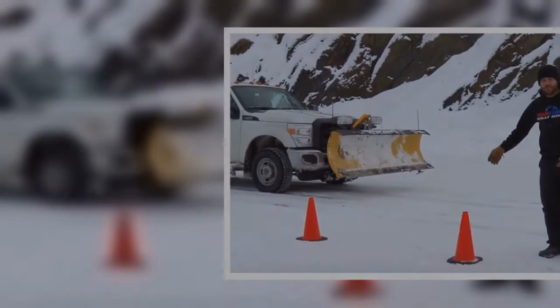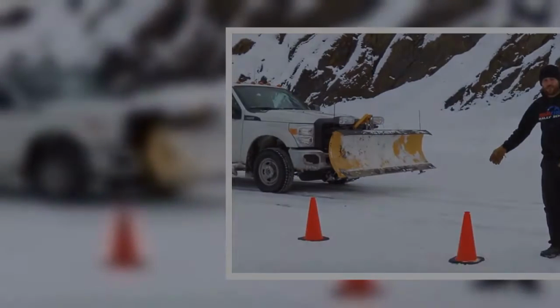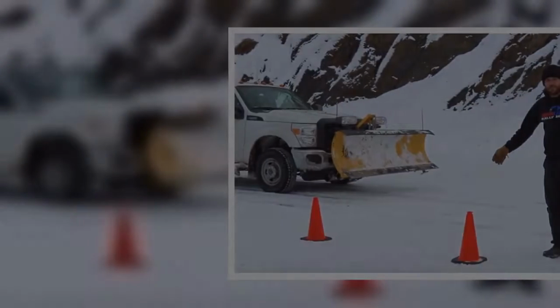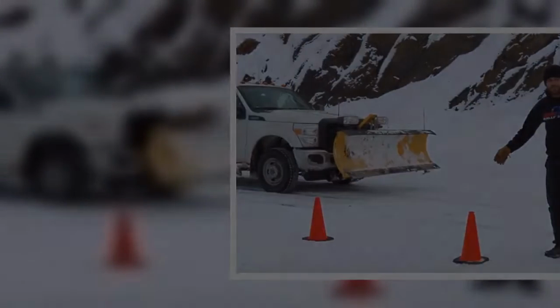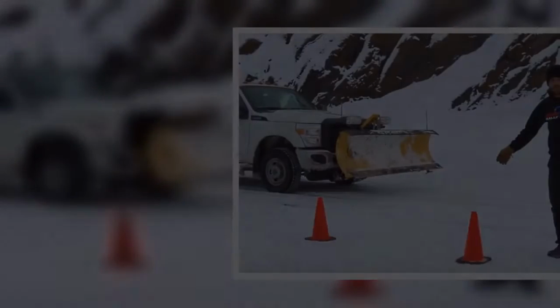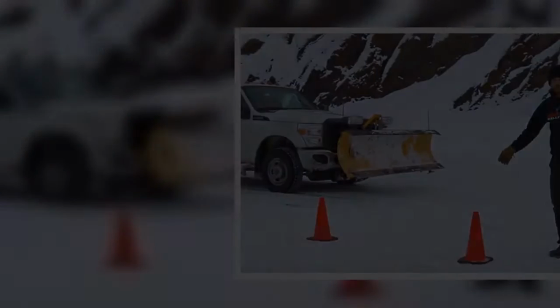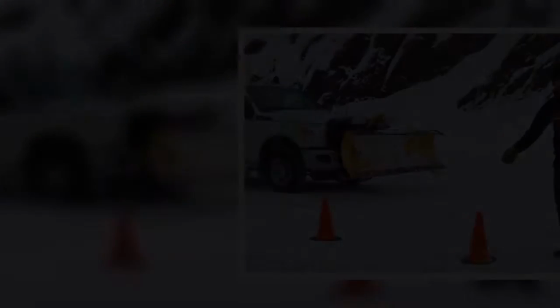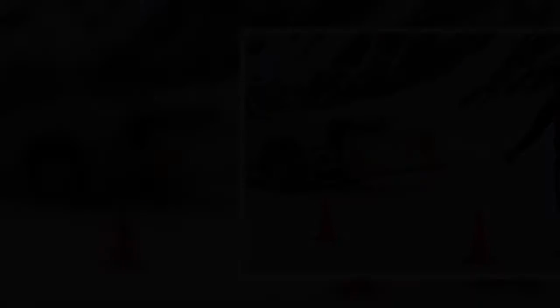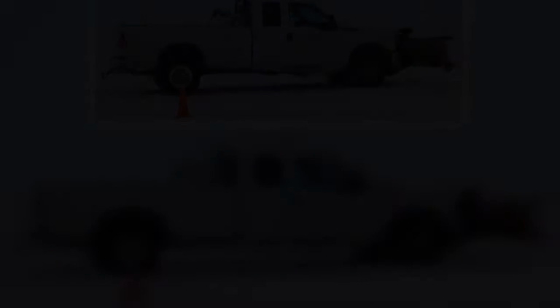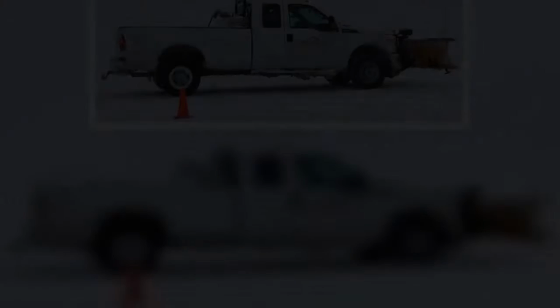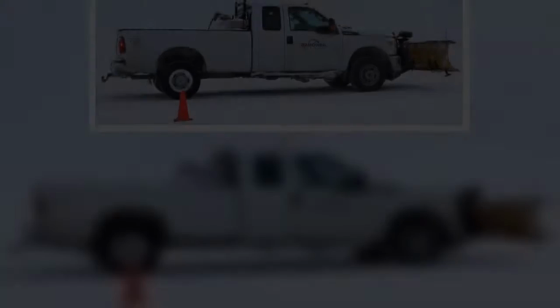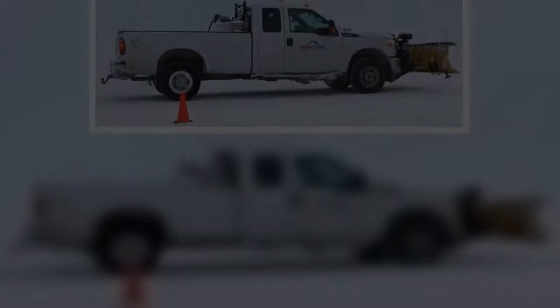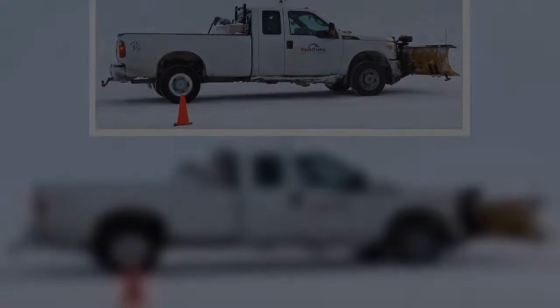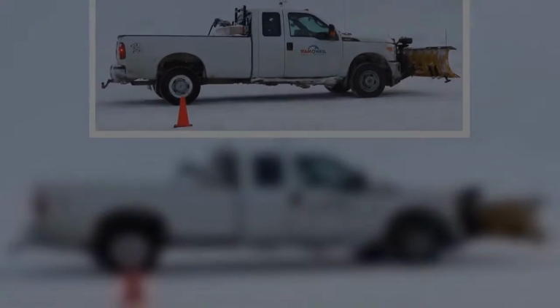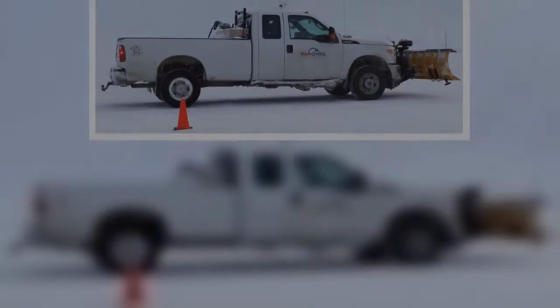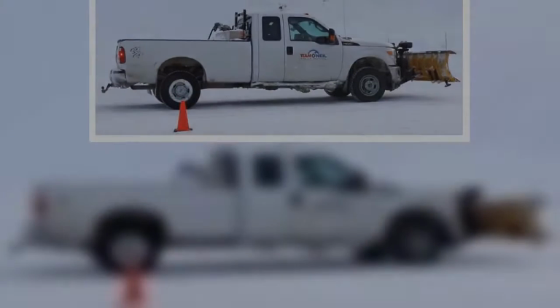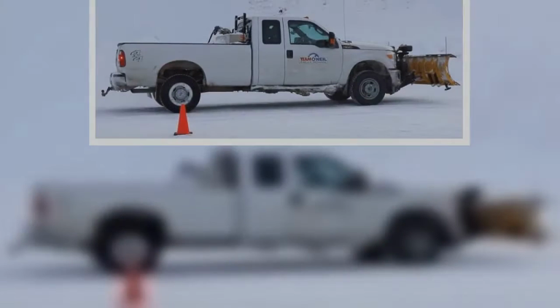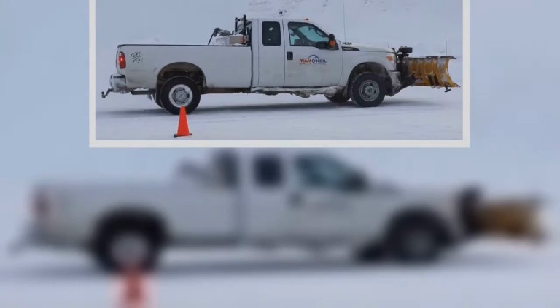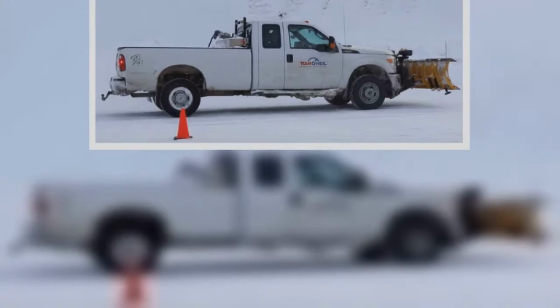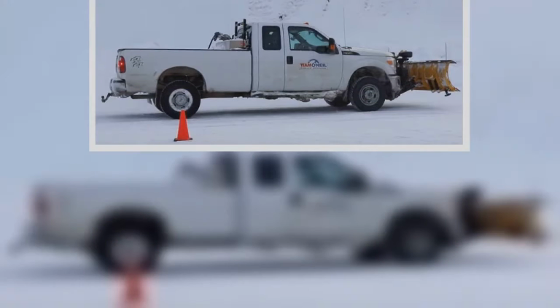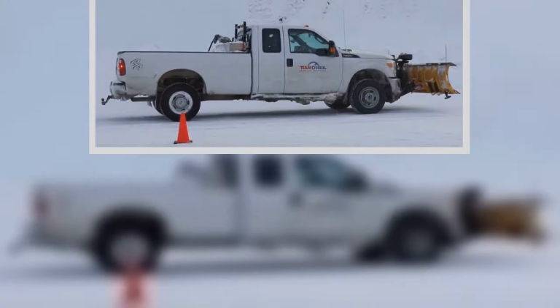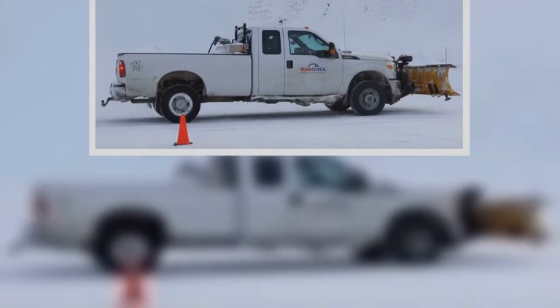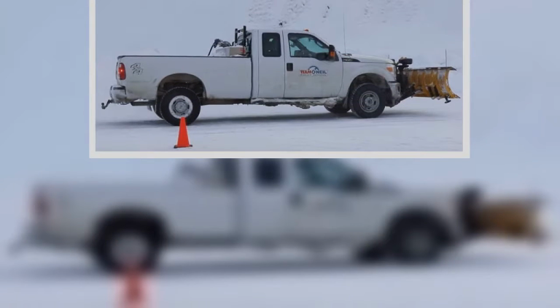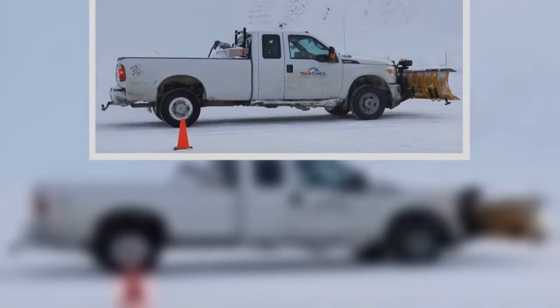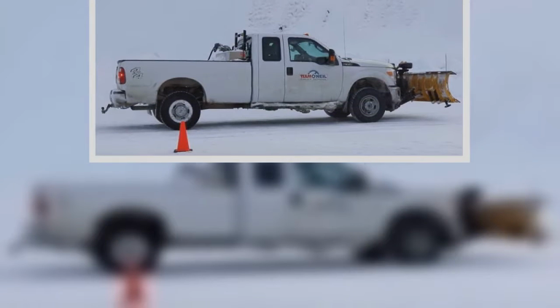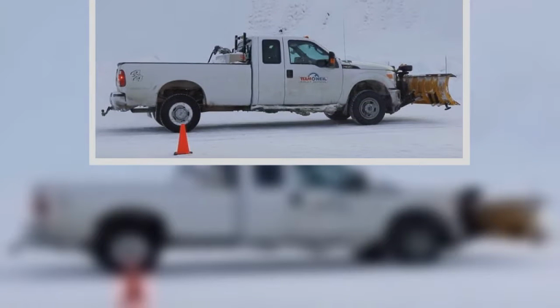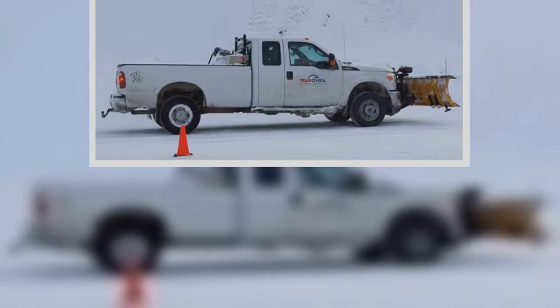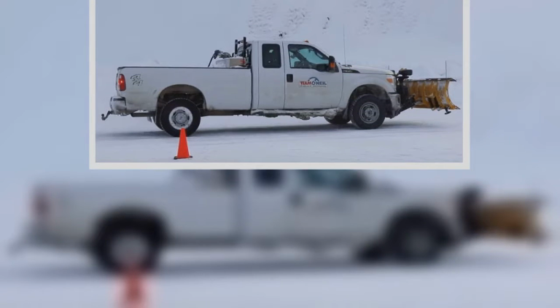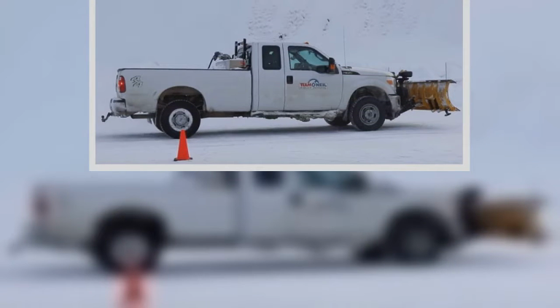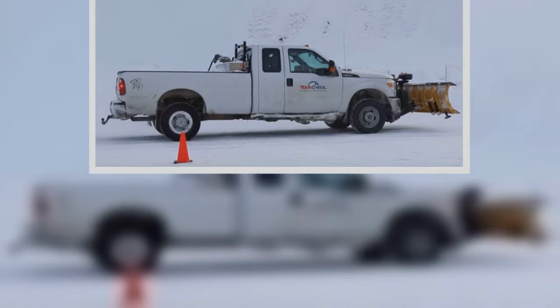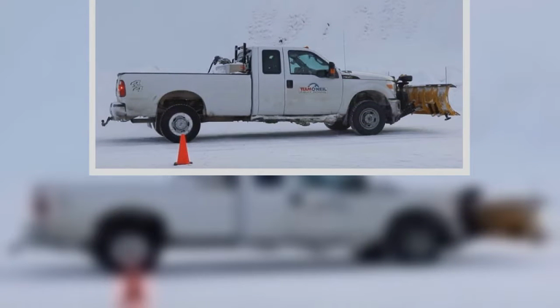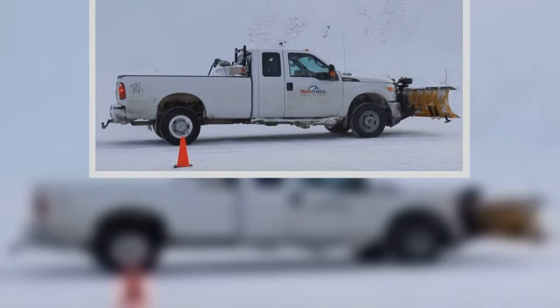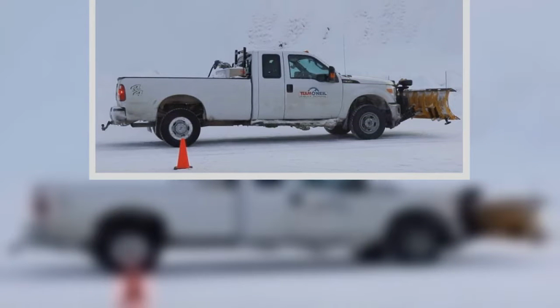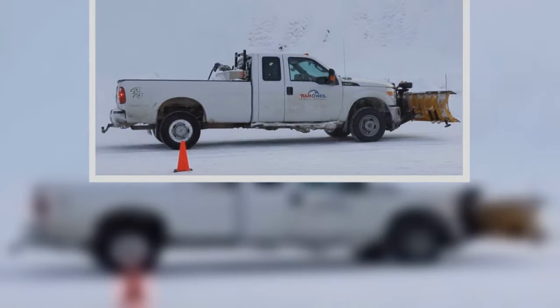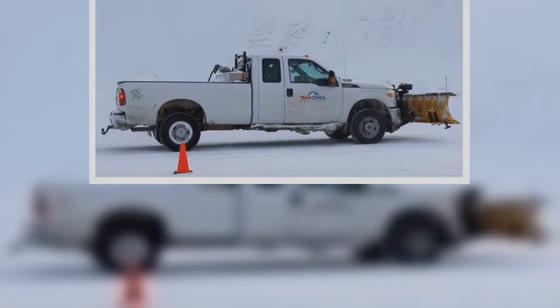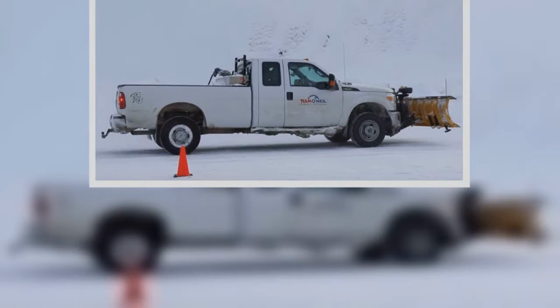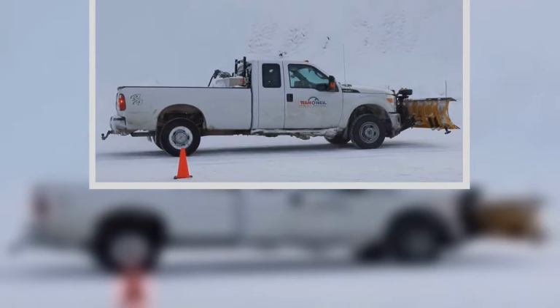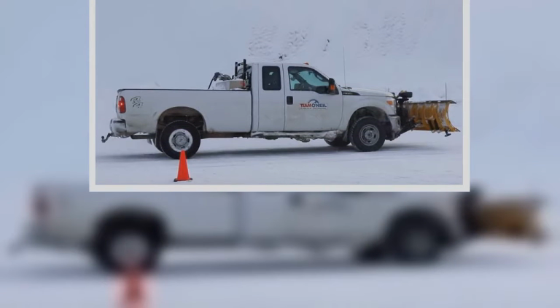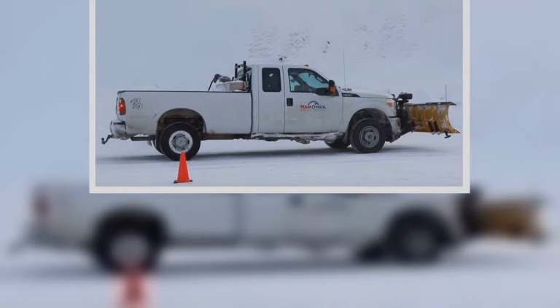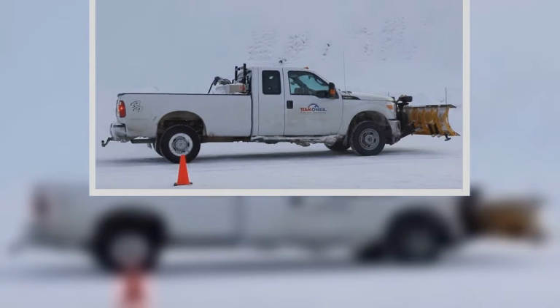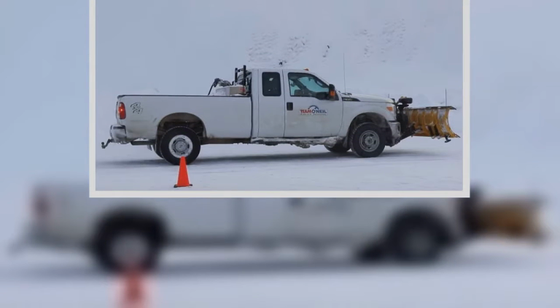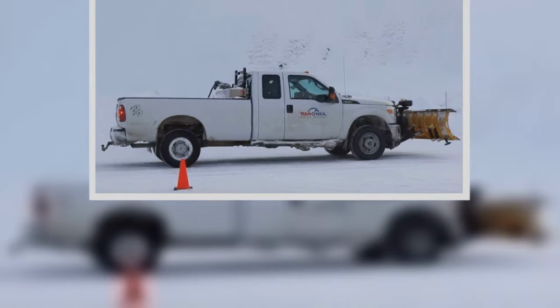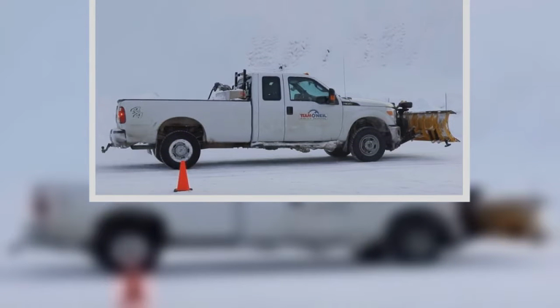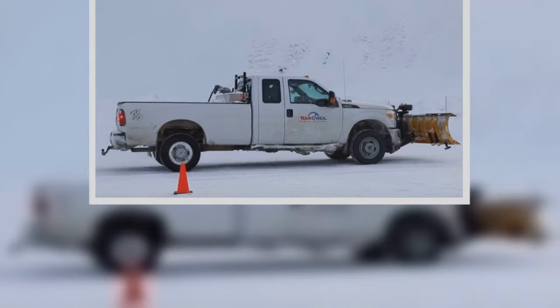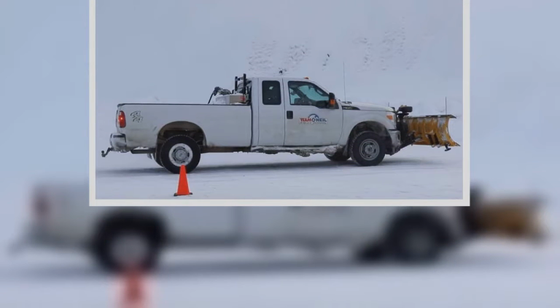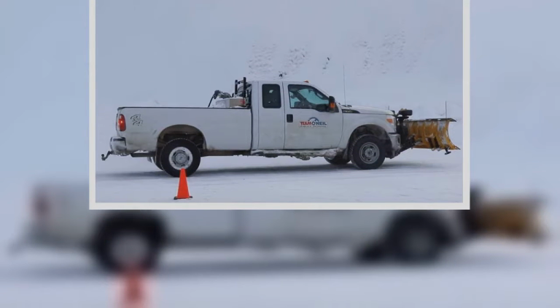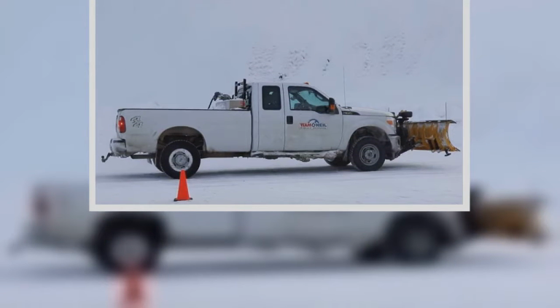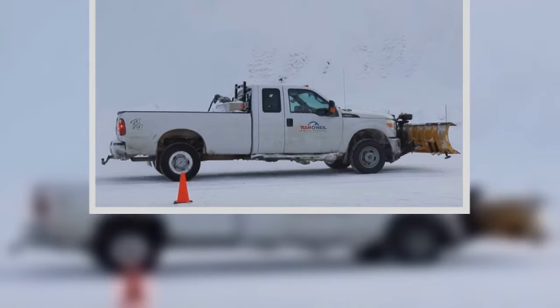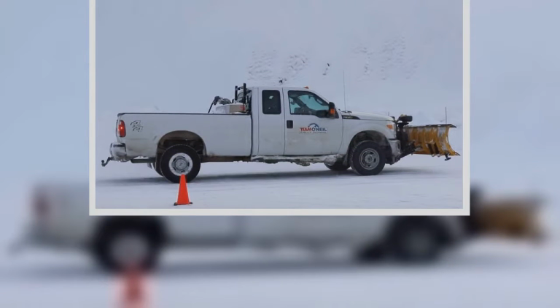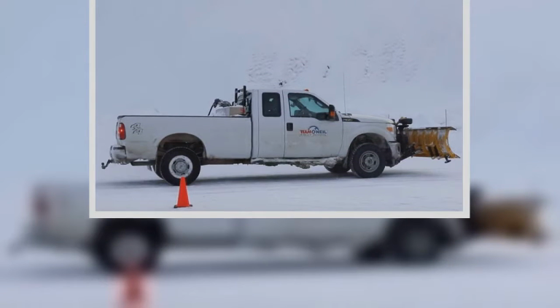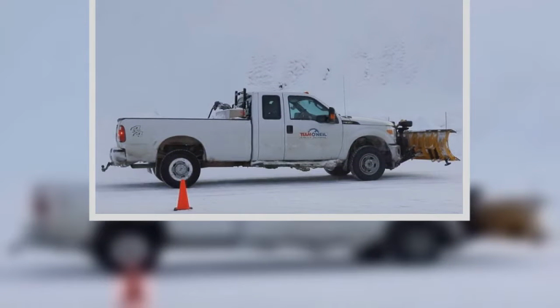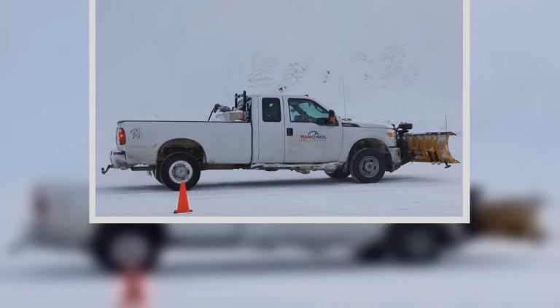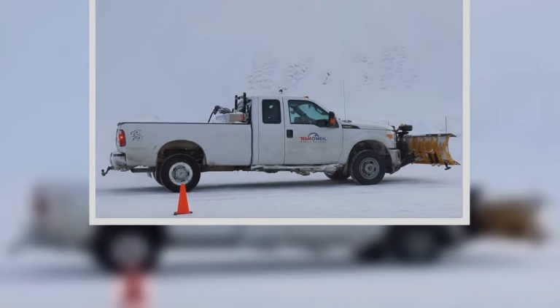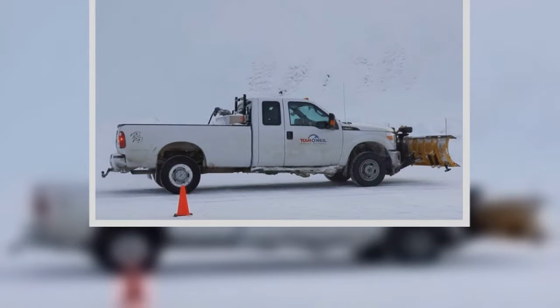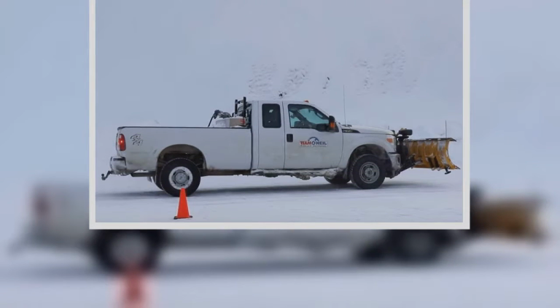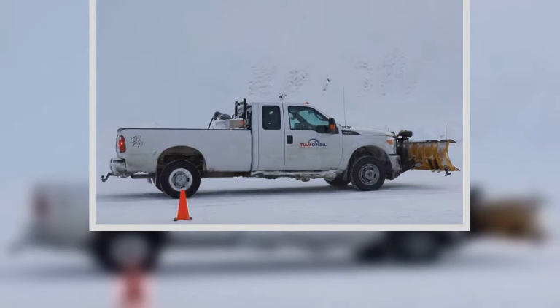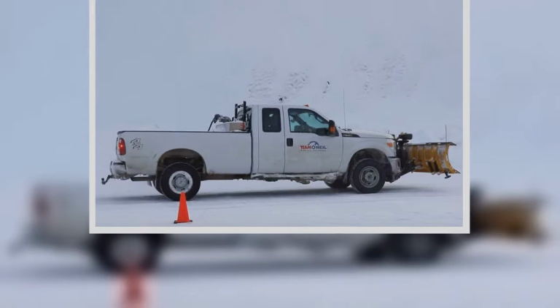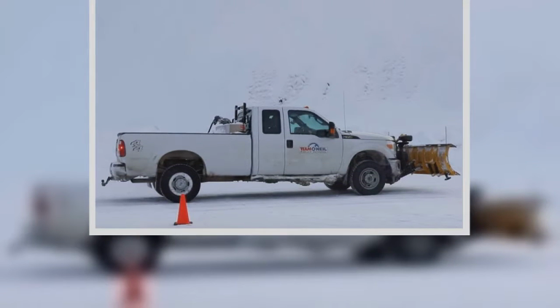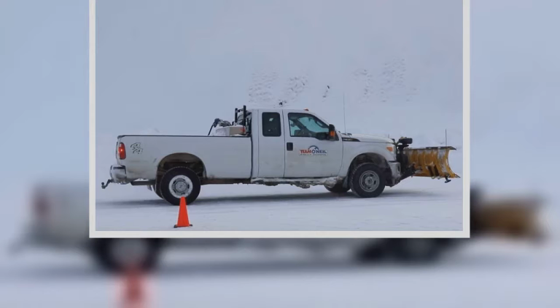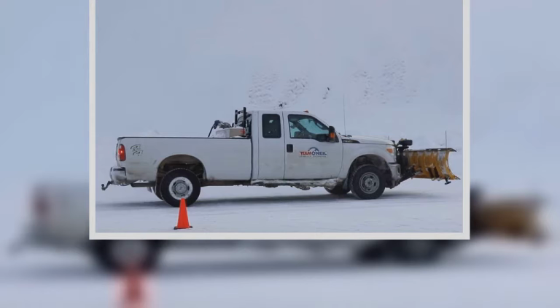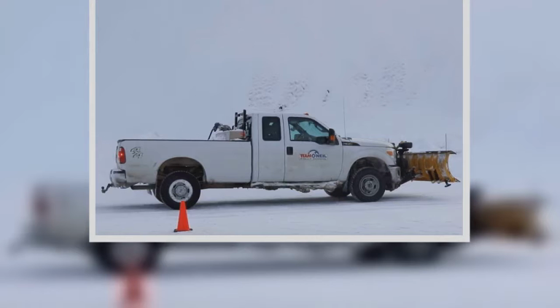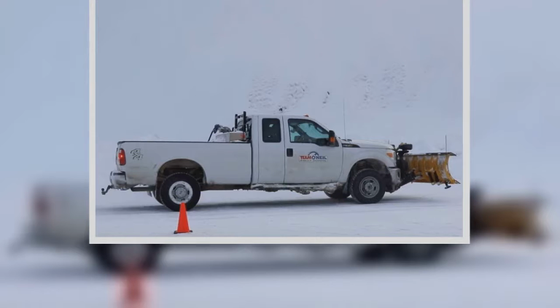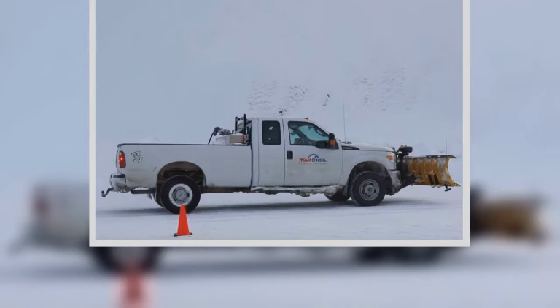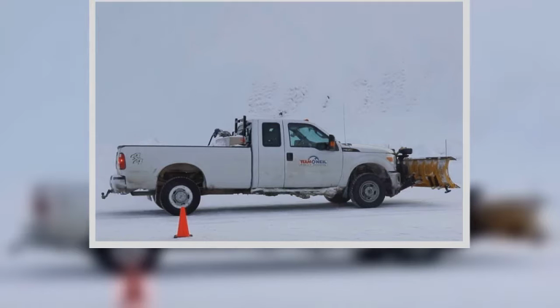When slamming on the brakes using four-wheel drive, it seems that the truck slows down in considerably less distance.